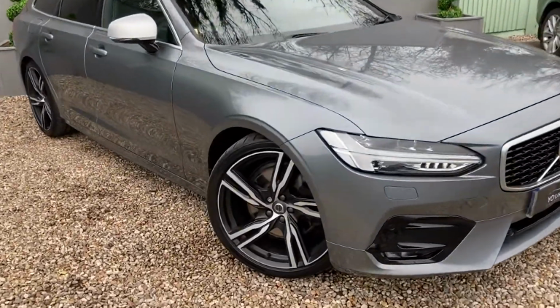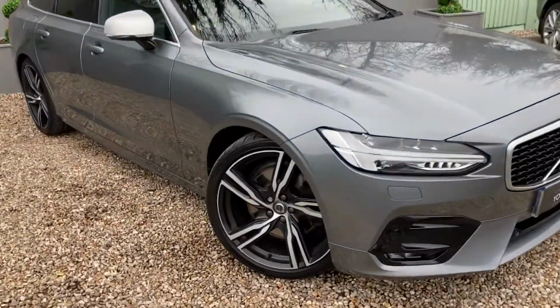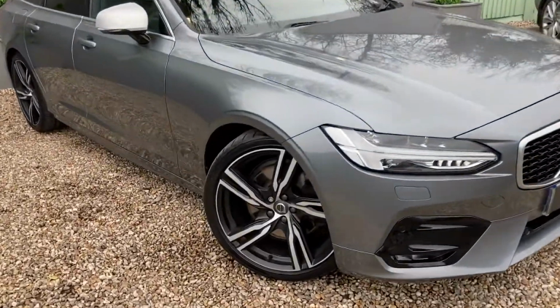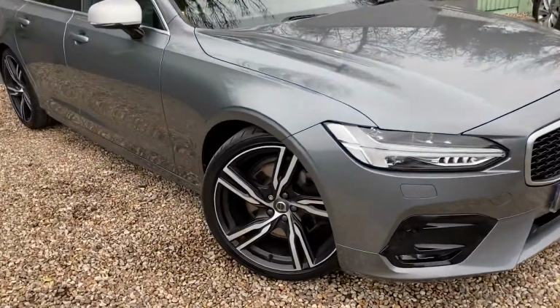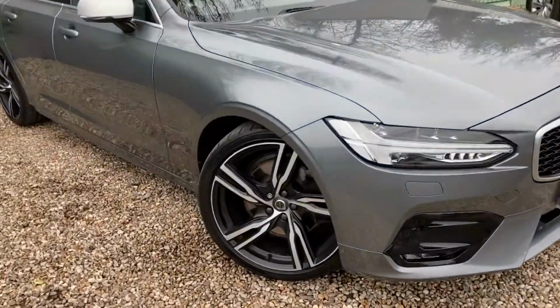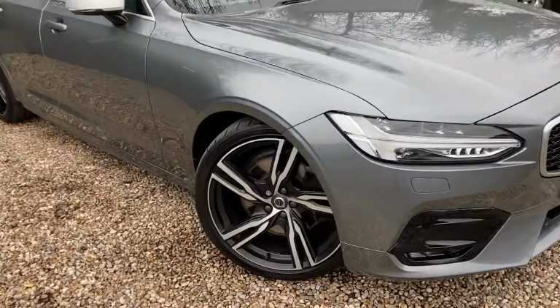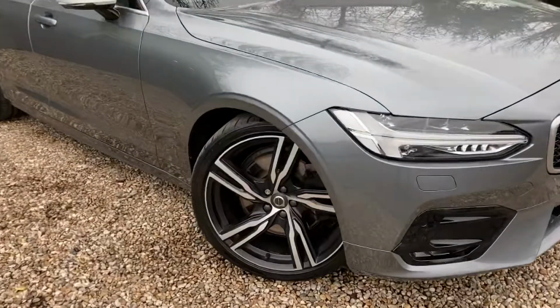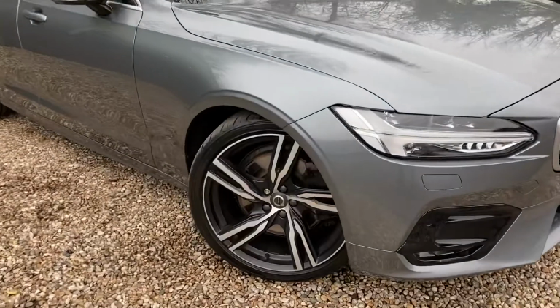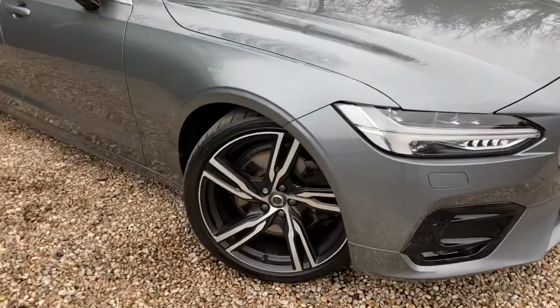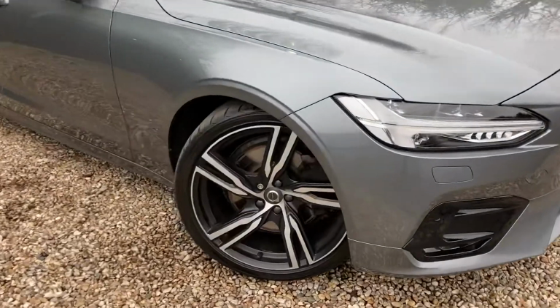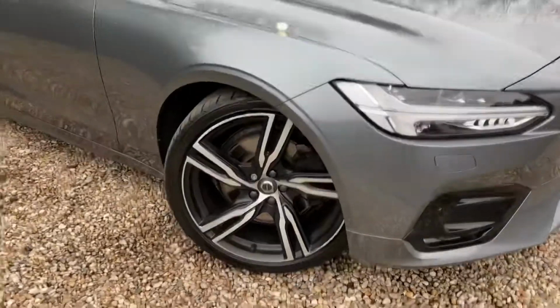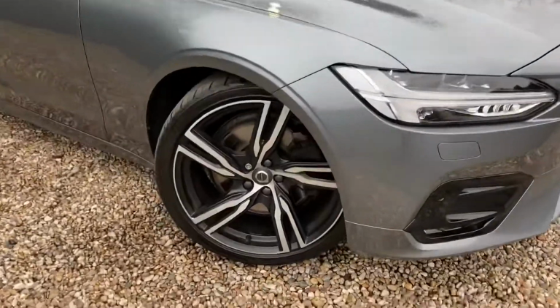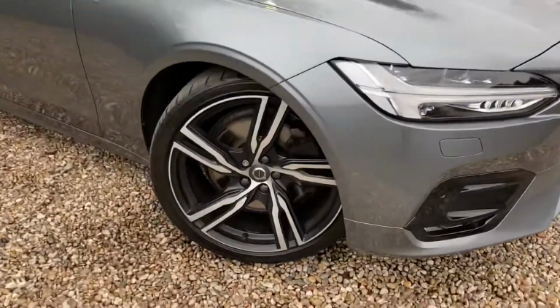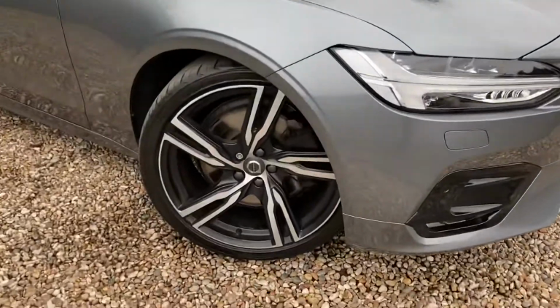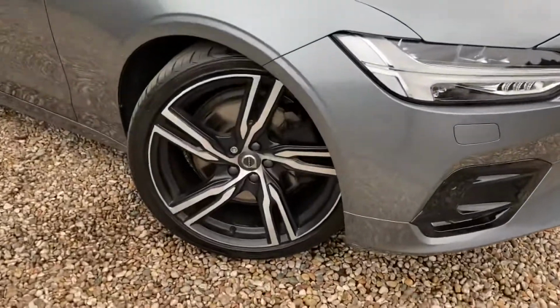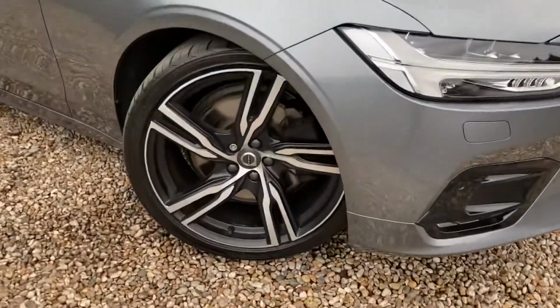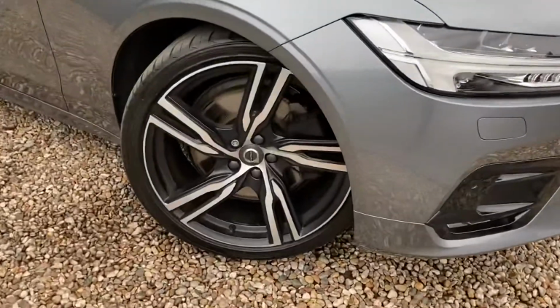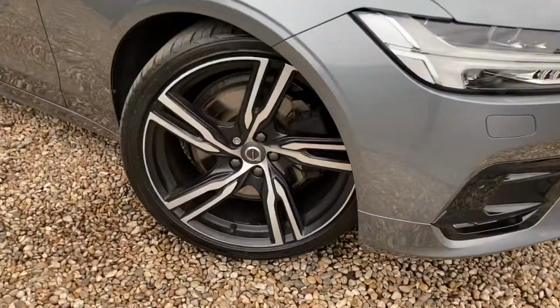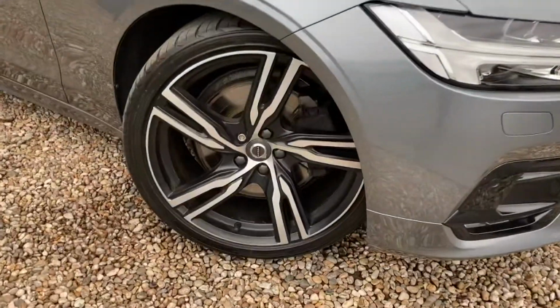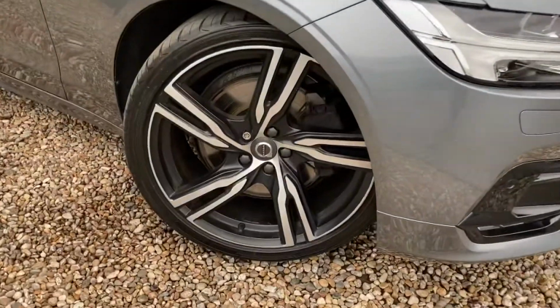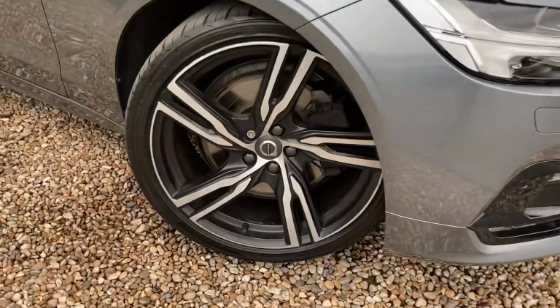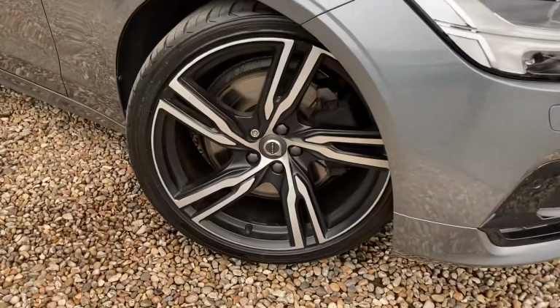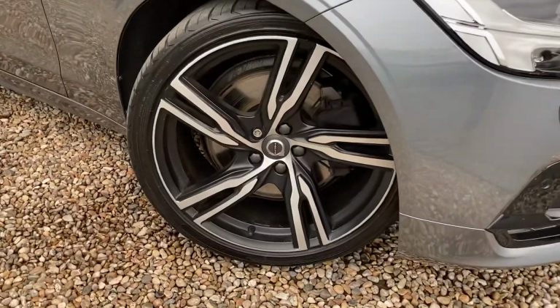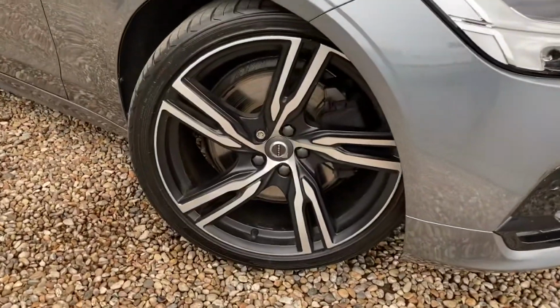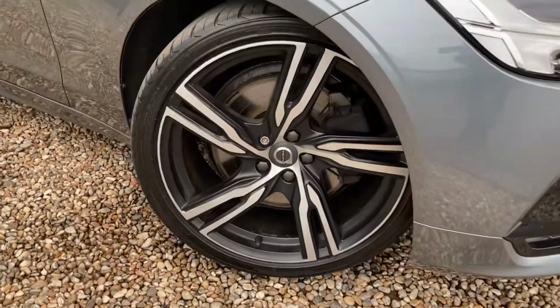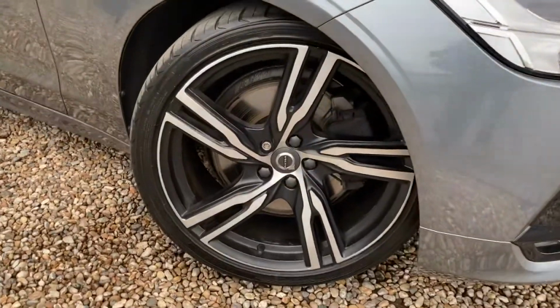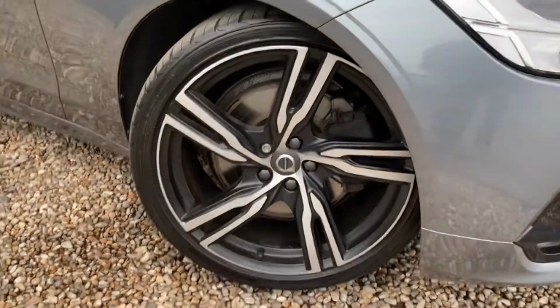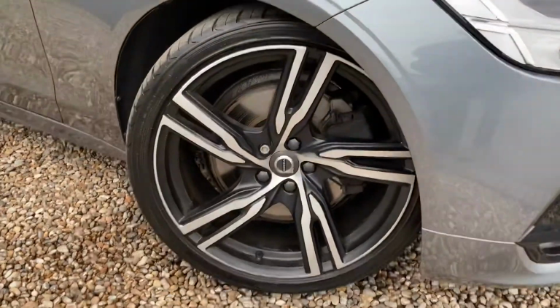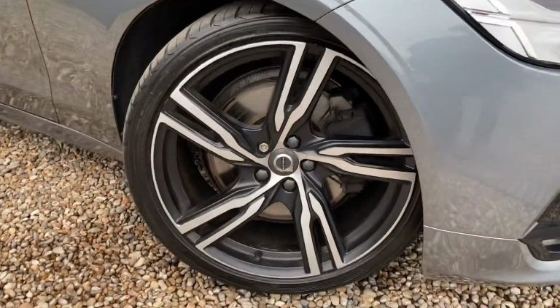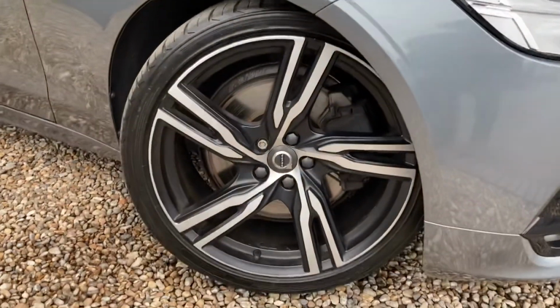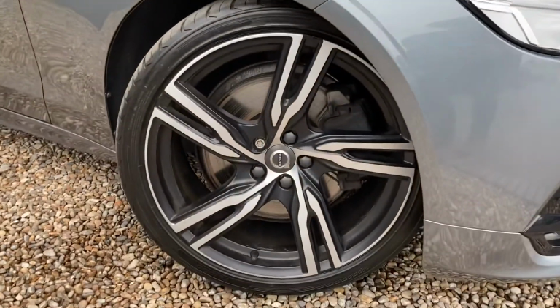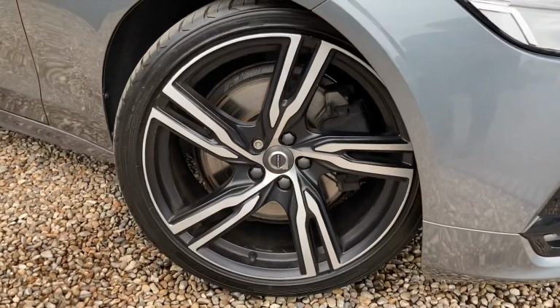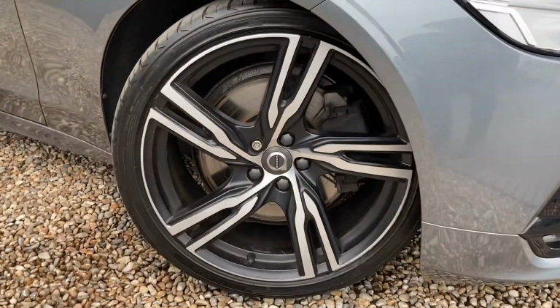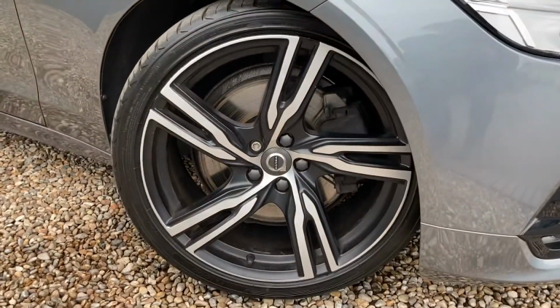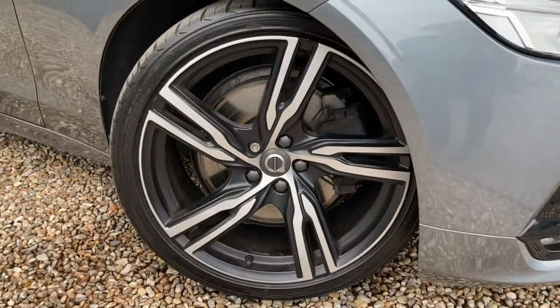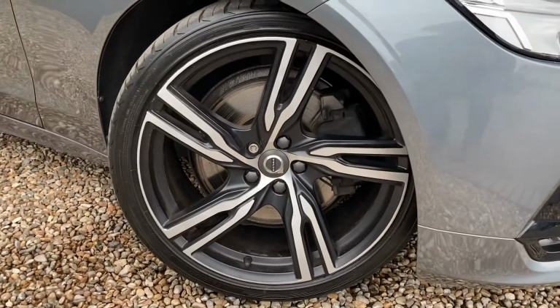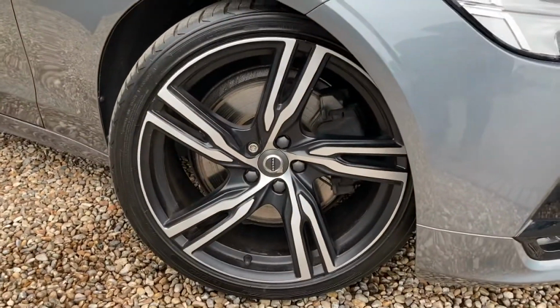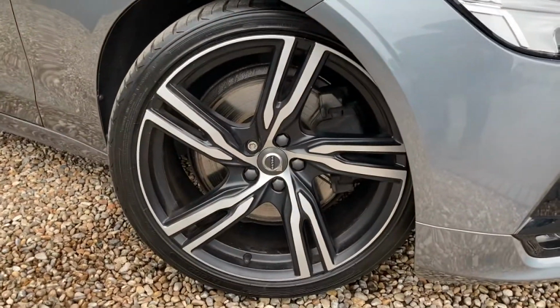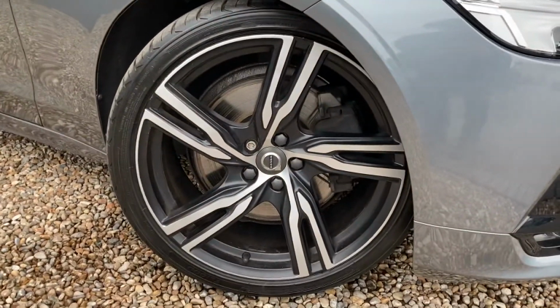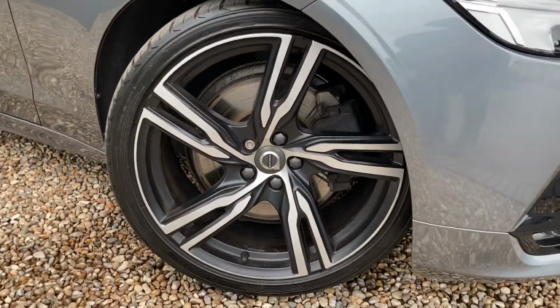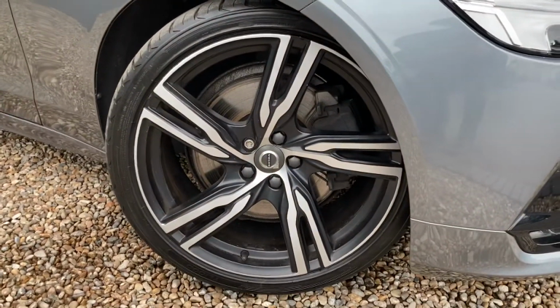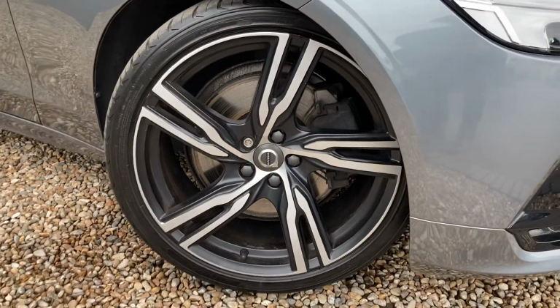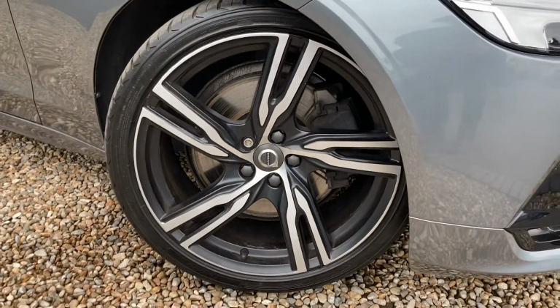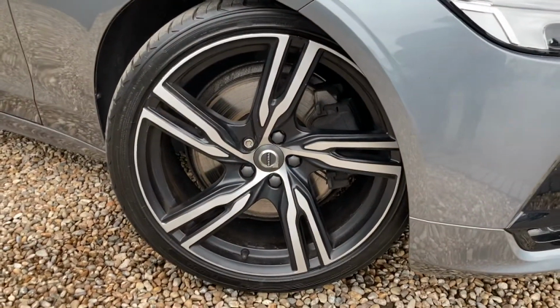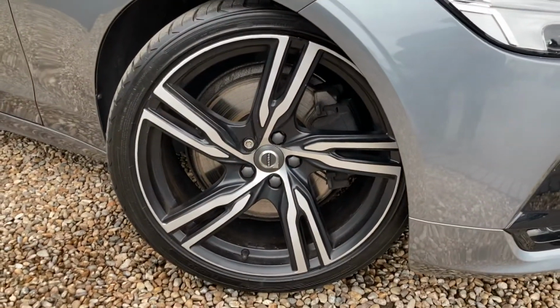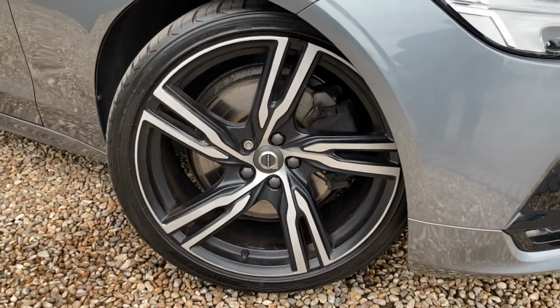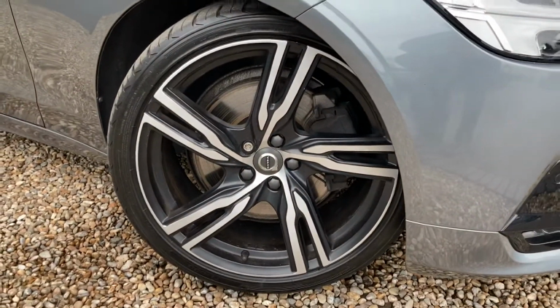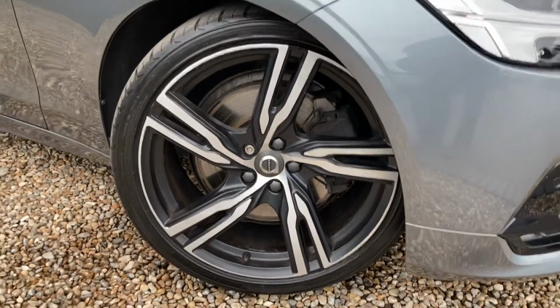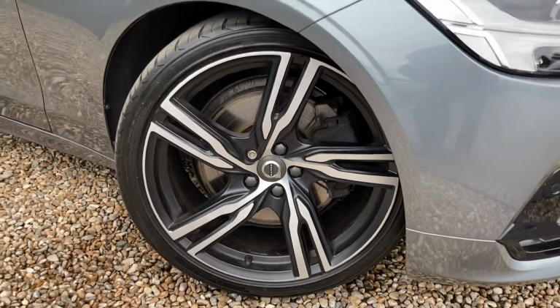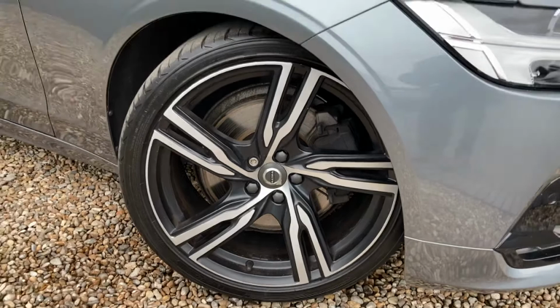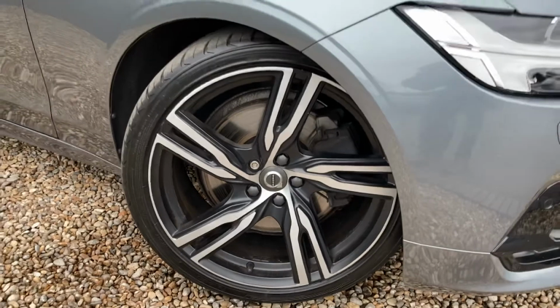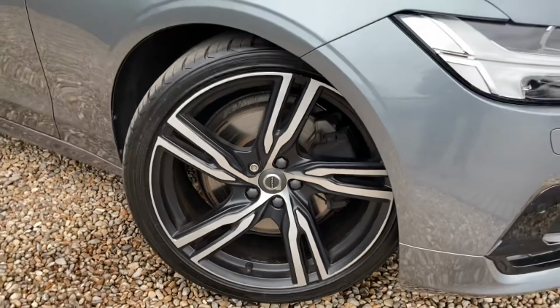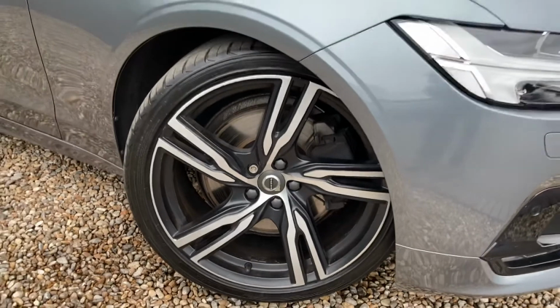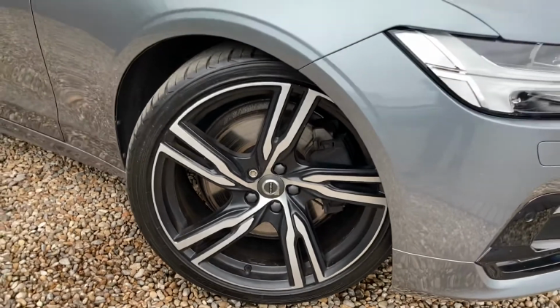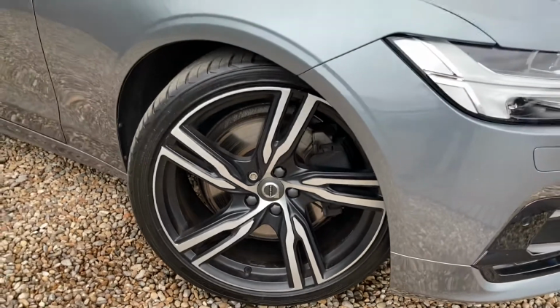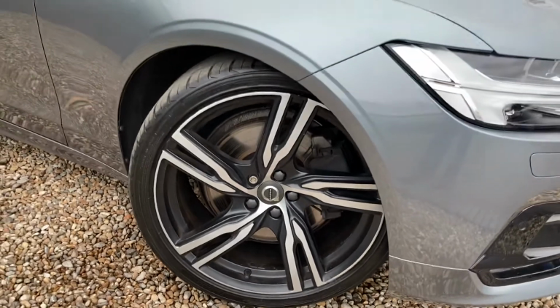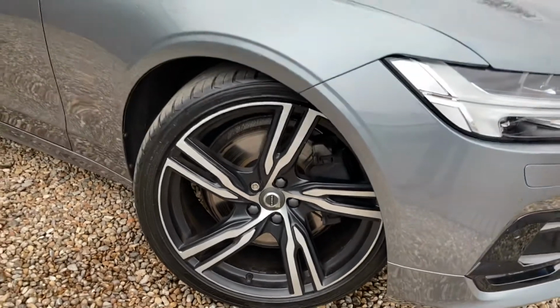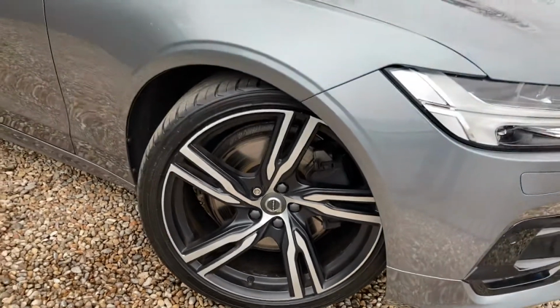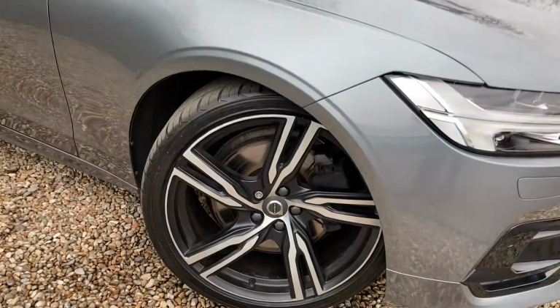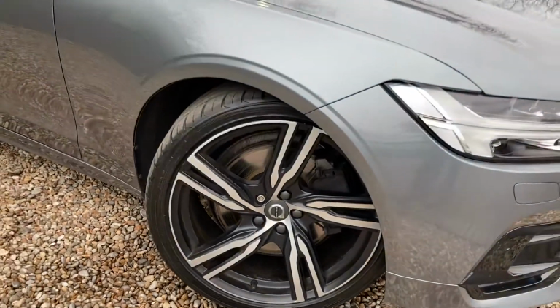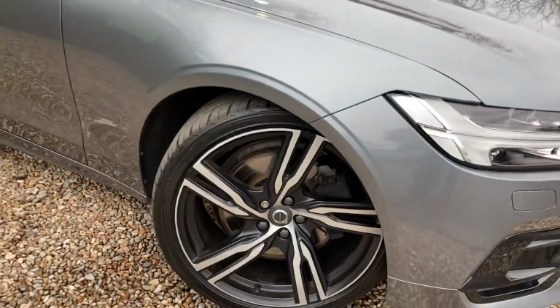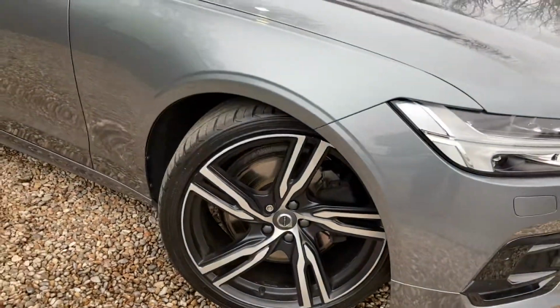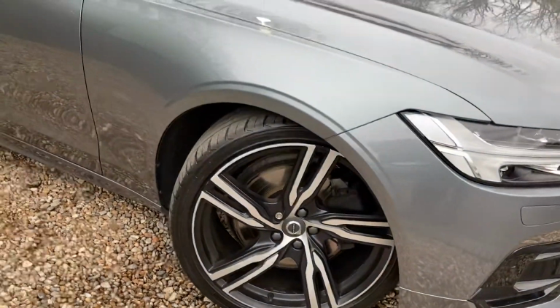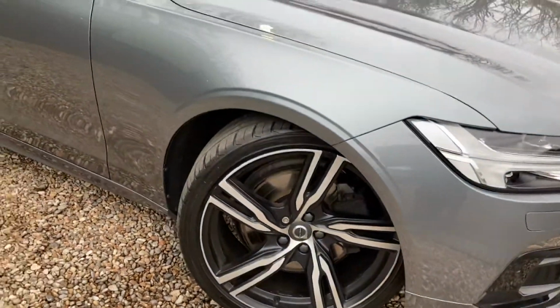First, coming down onto these lovely diamond cut and cloth black alloys. Looking superb.